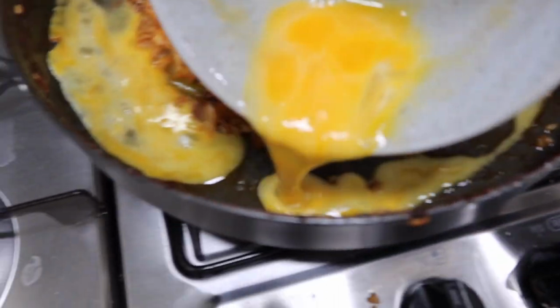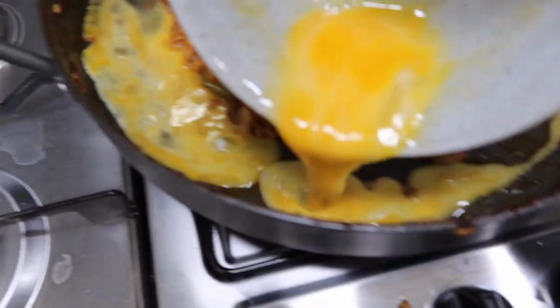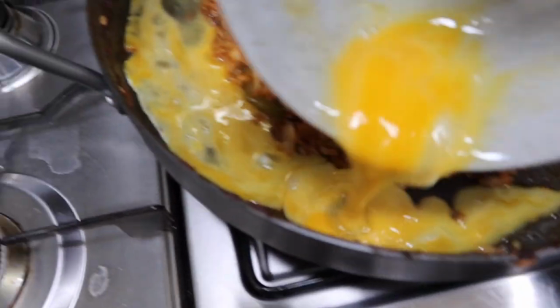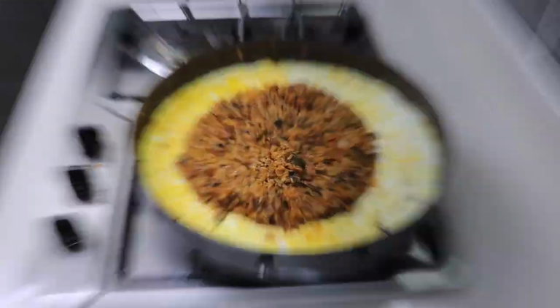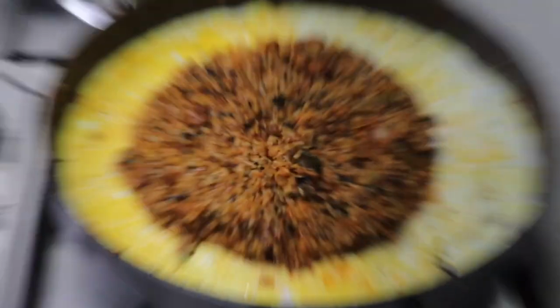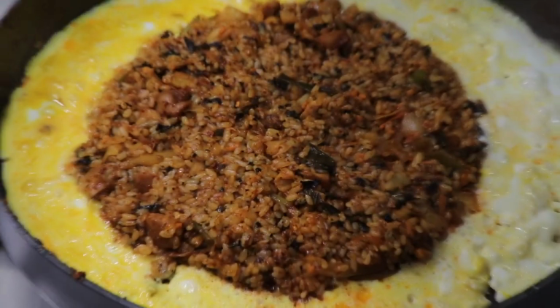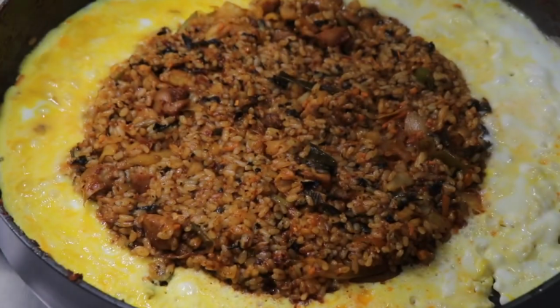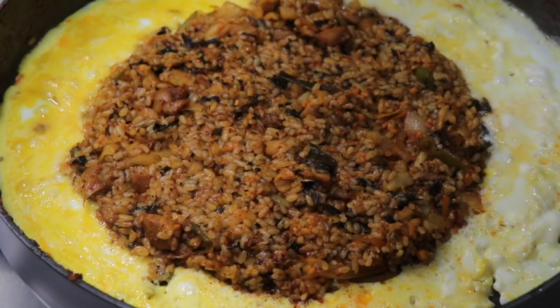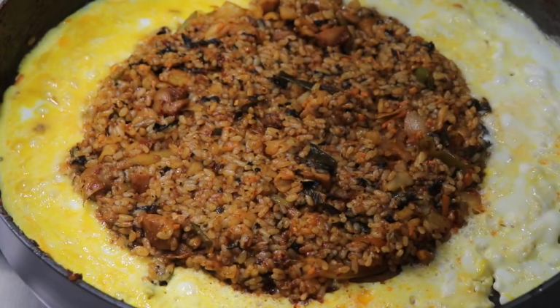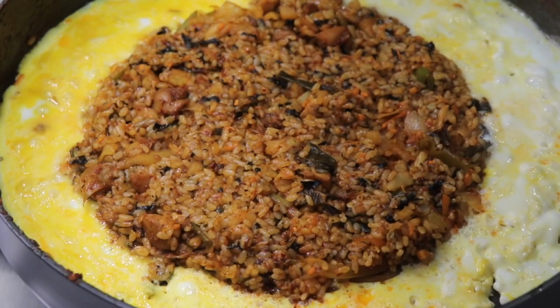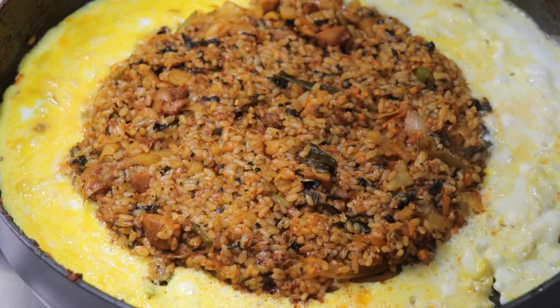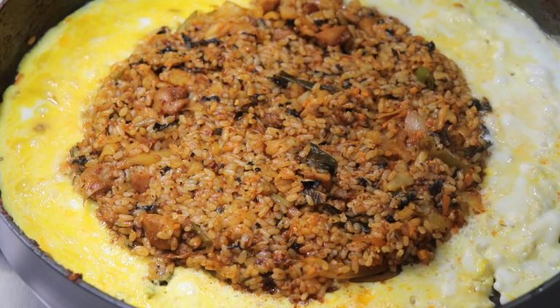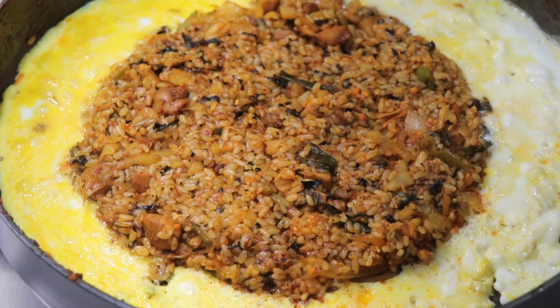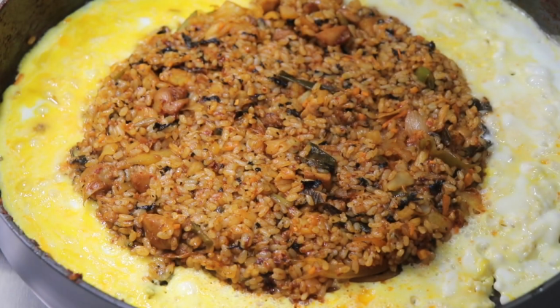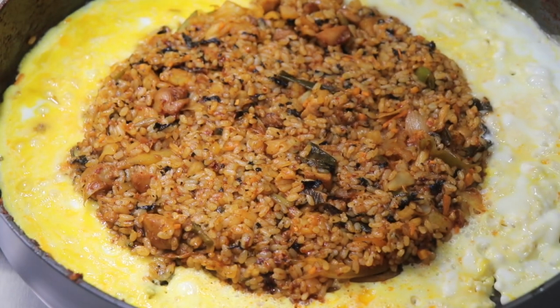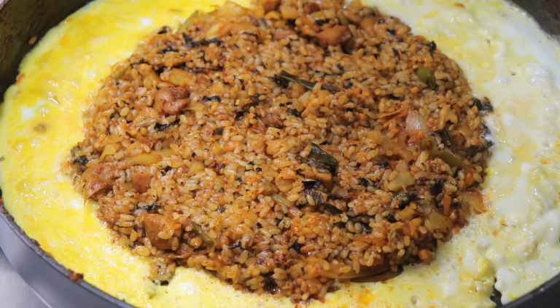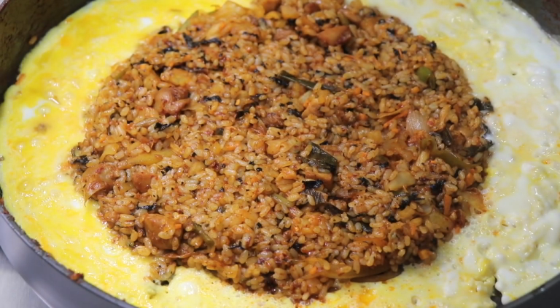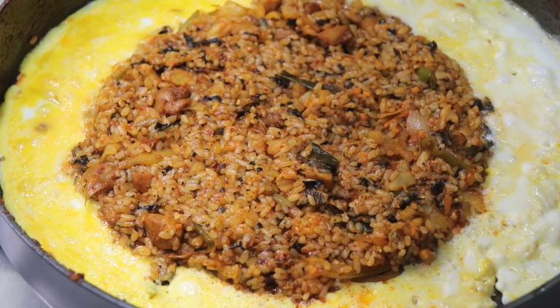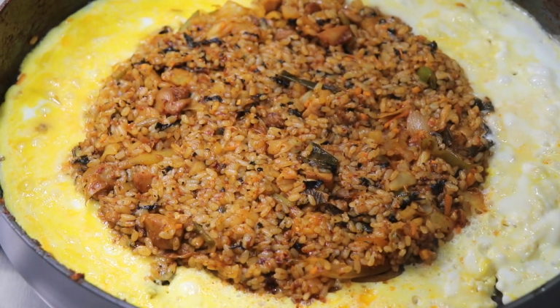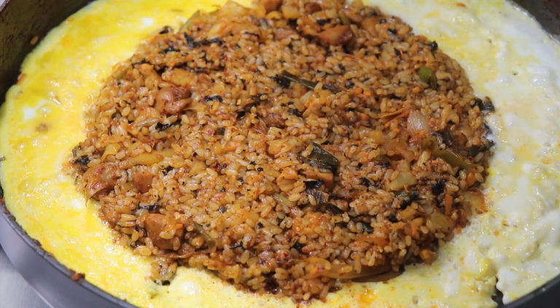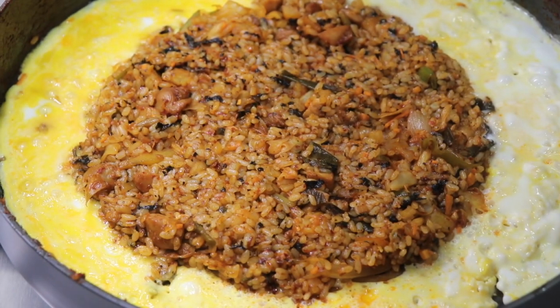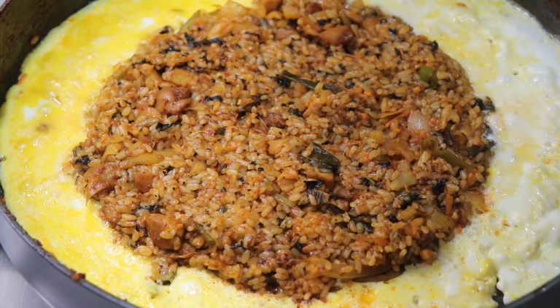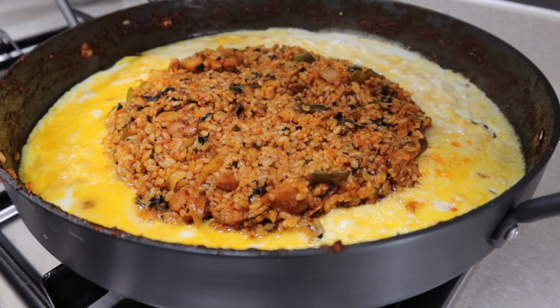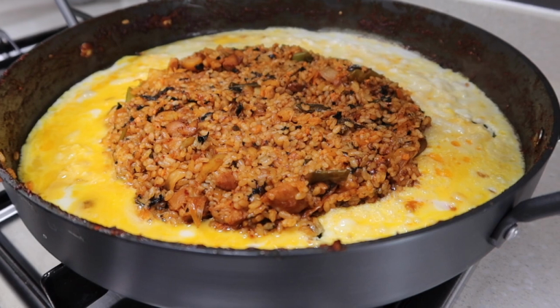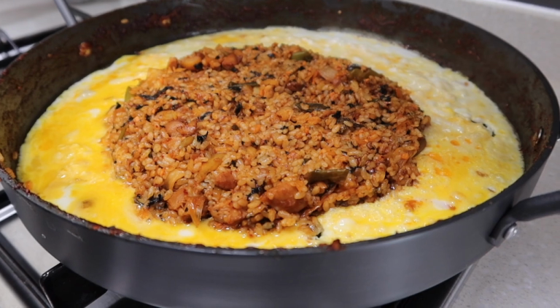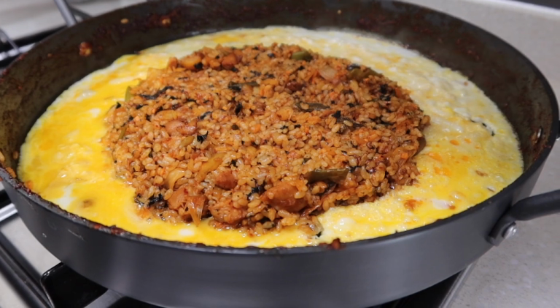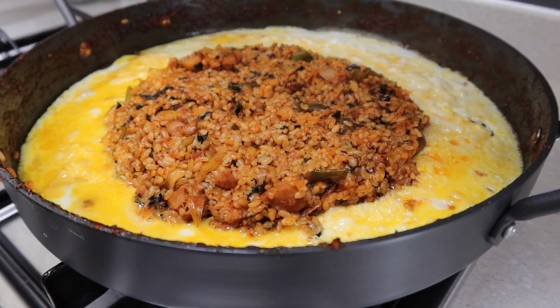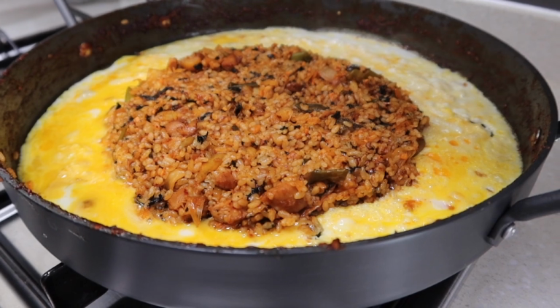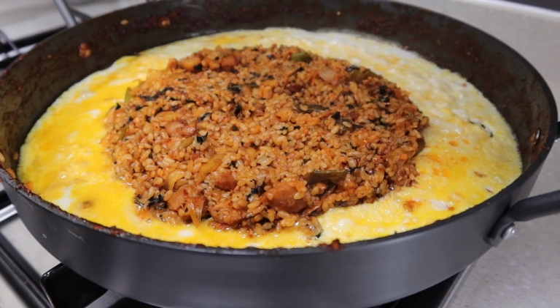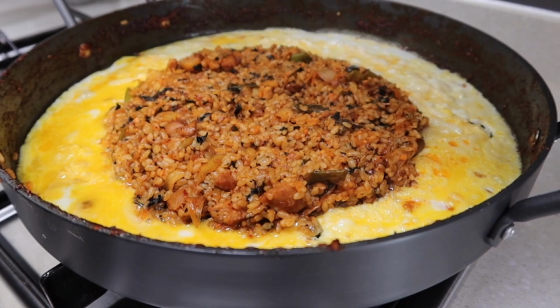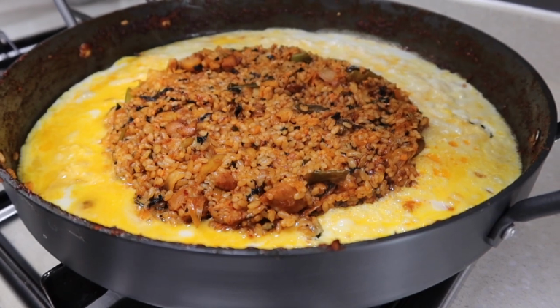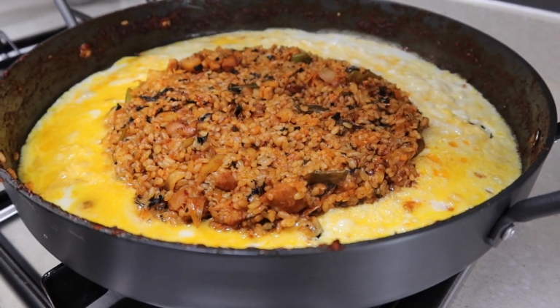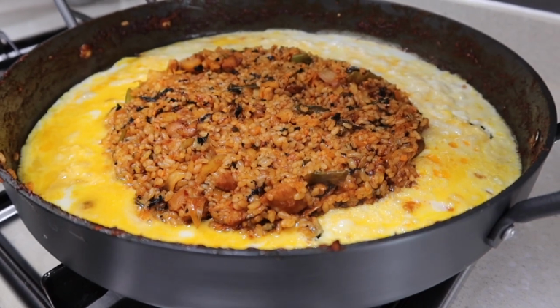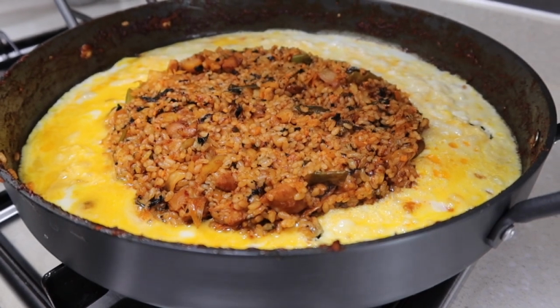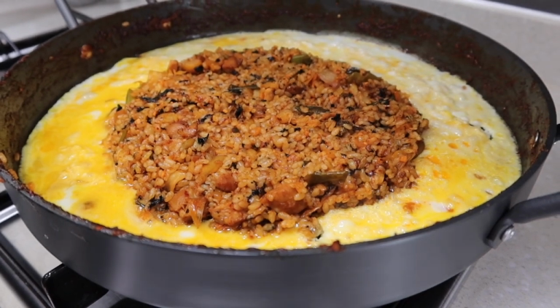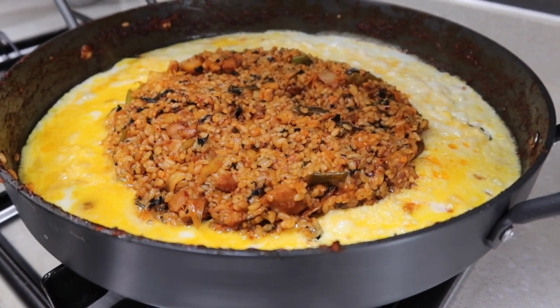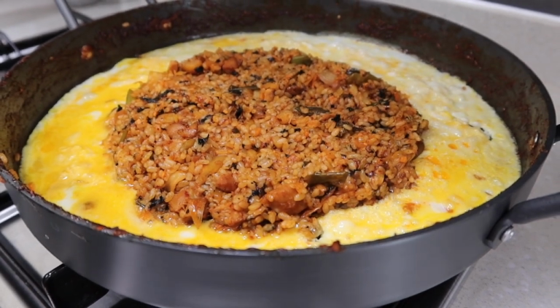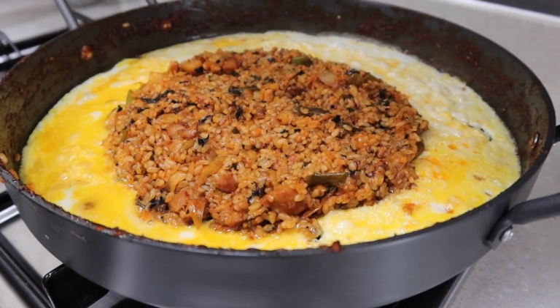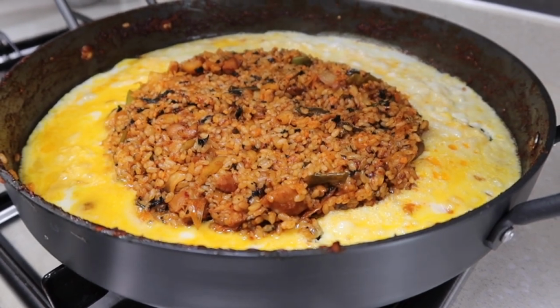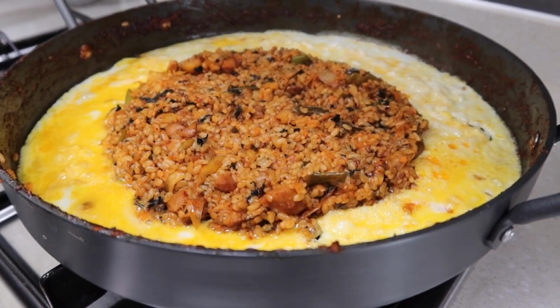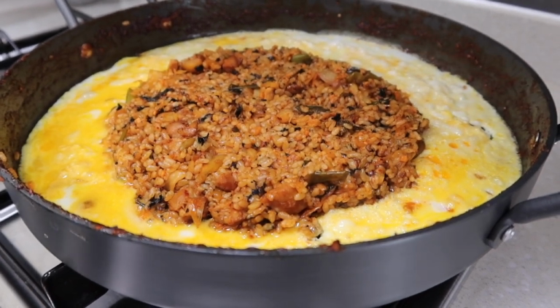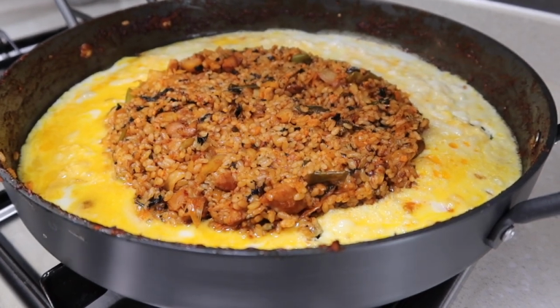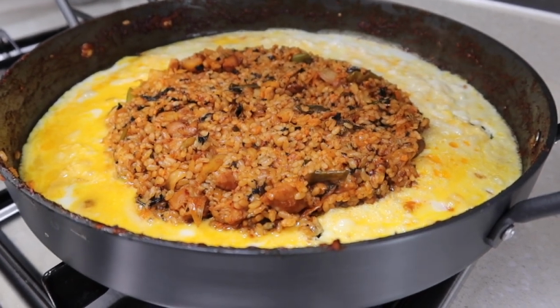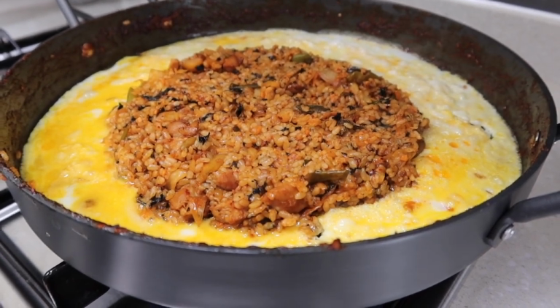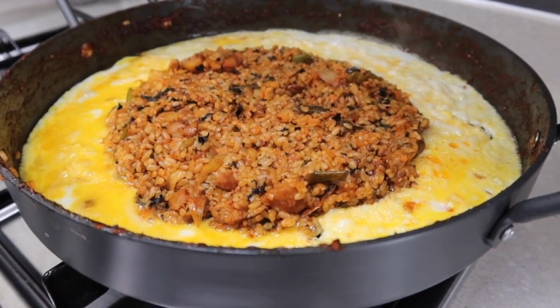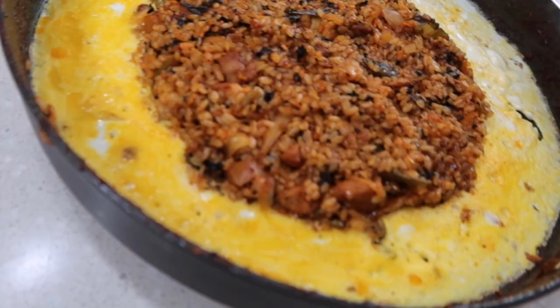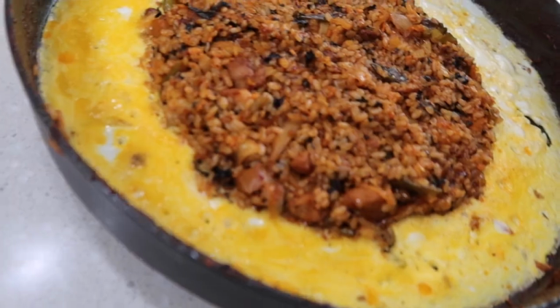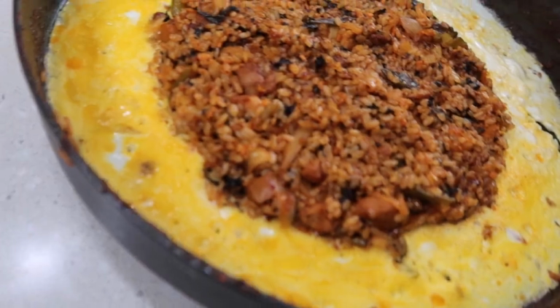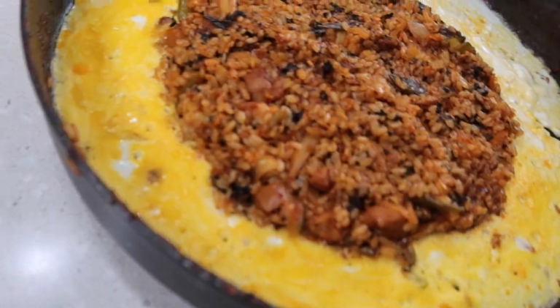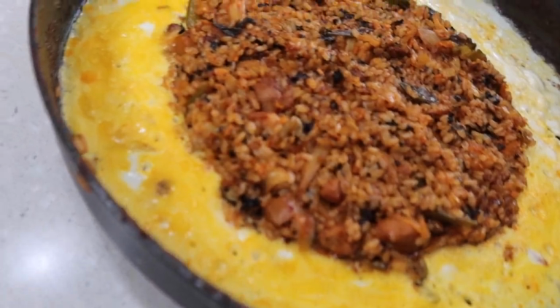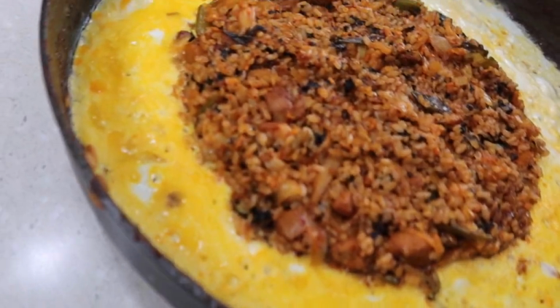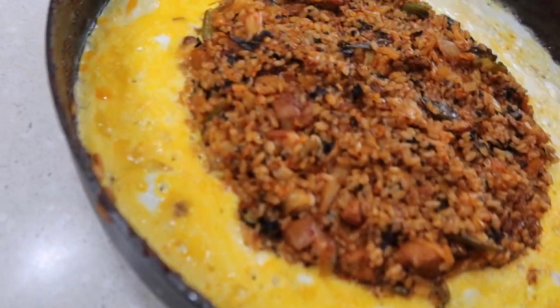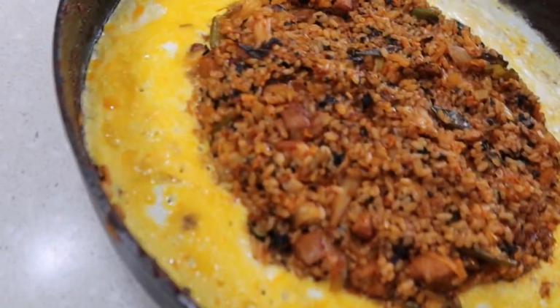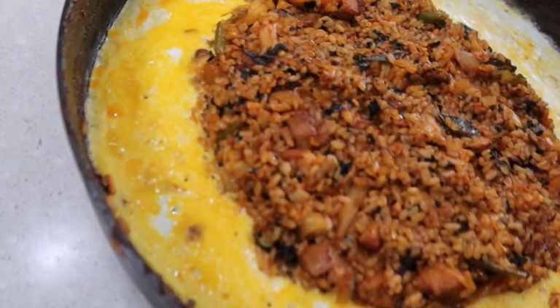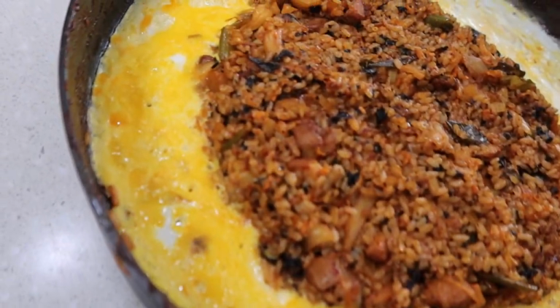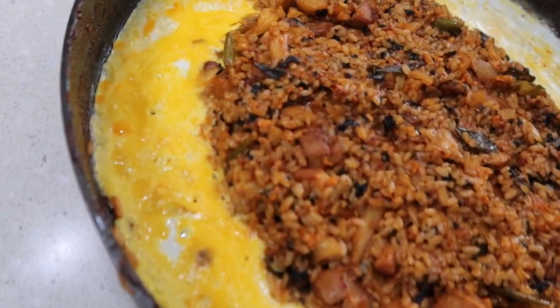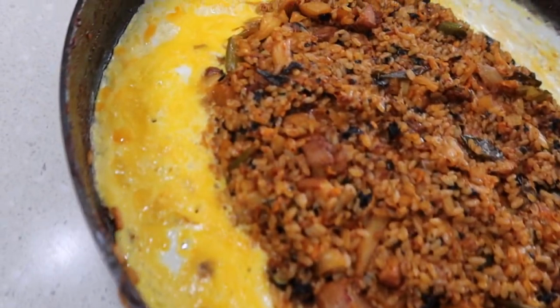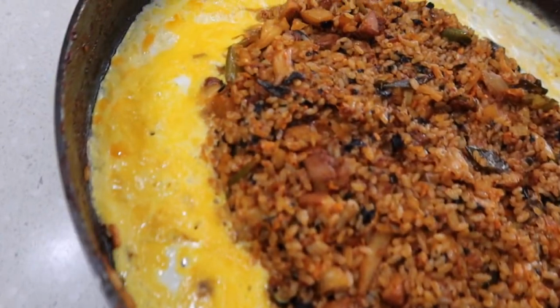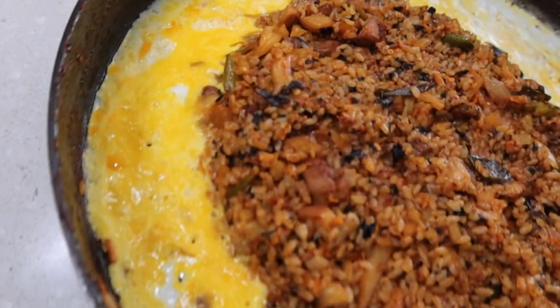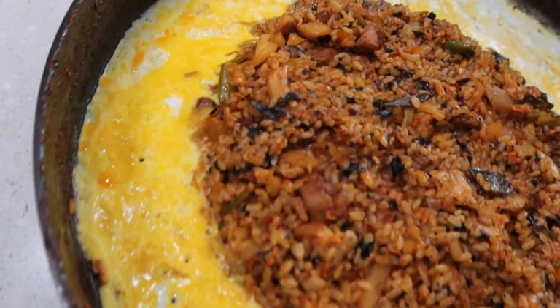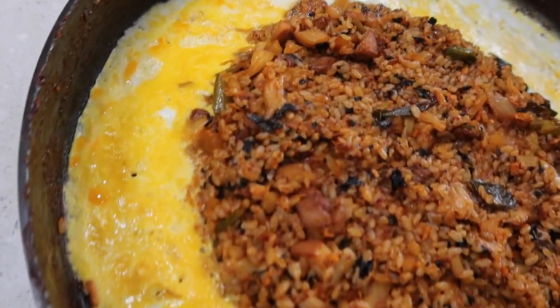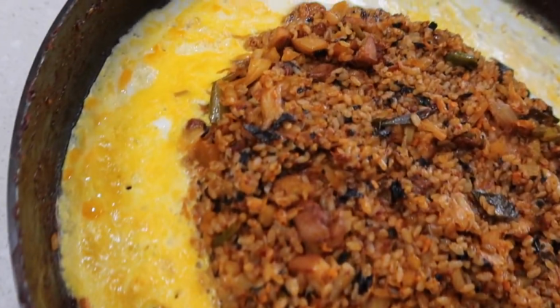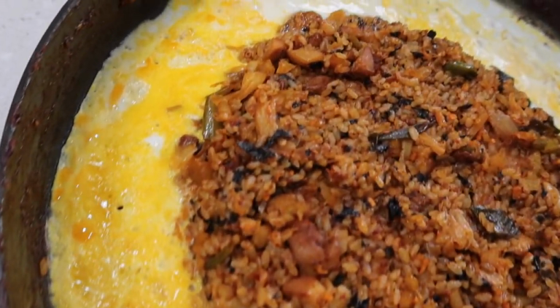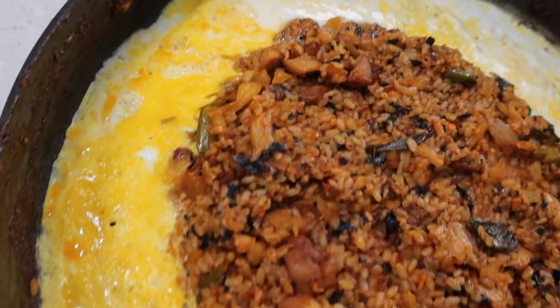I know — this is literally 'oh my god,' right? Now you are a master of dakgalbi. I wish I could give you a certificate or something.